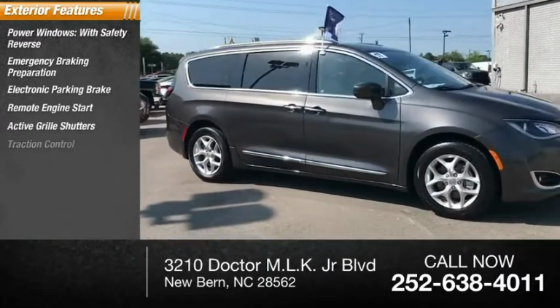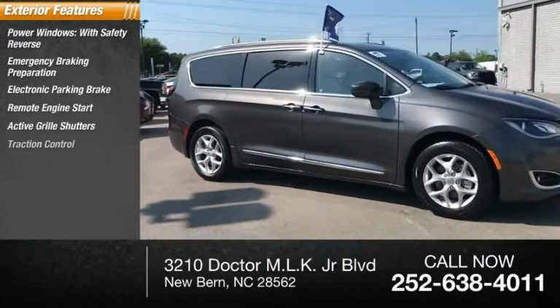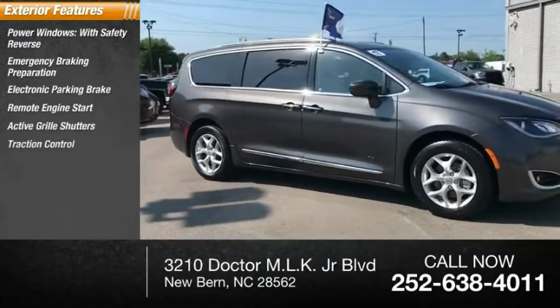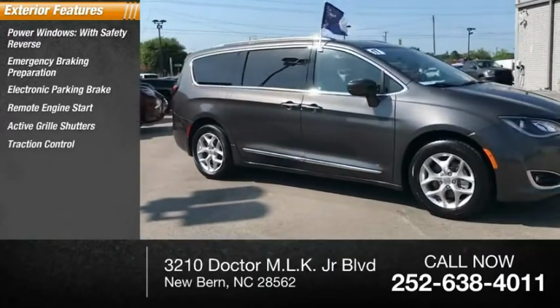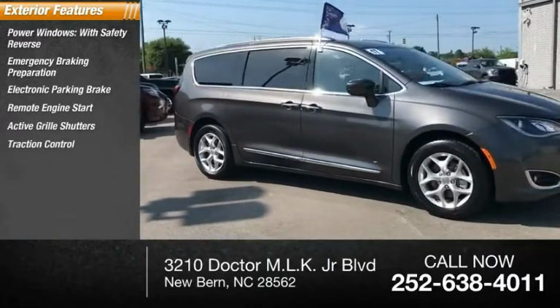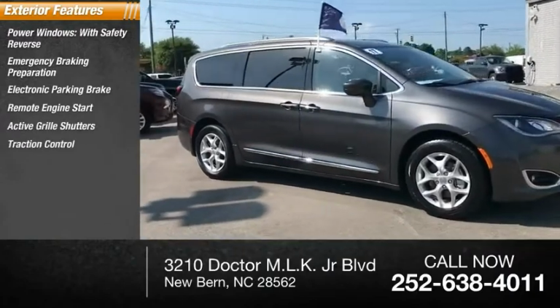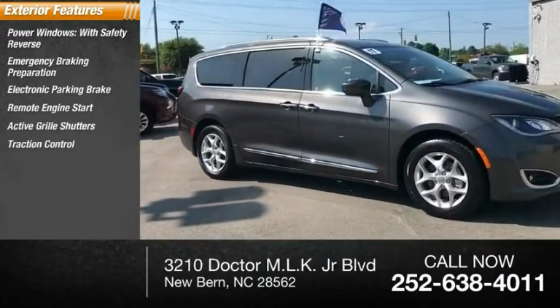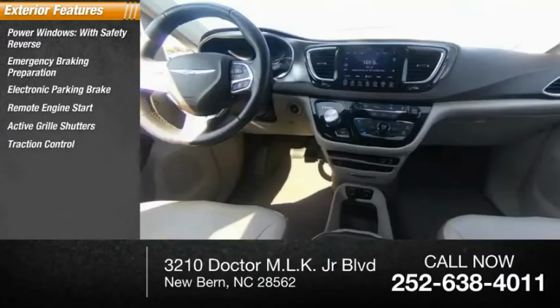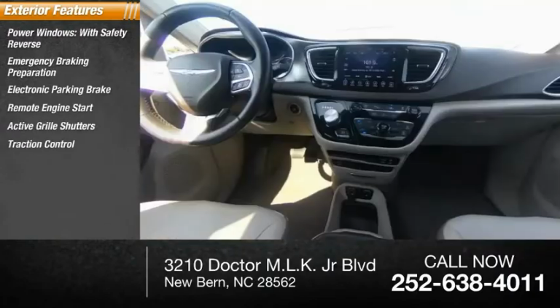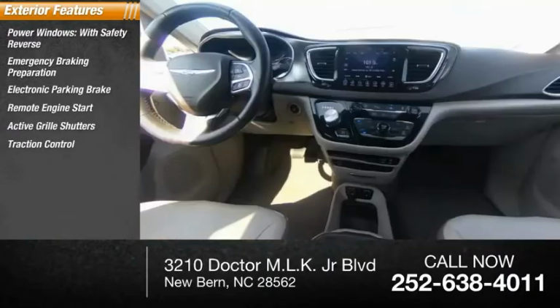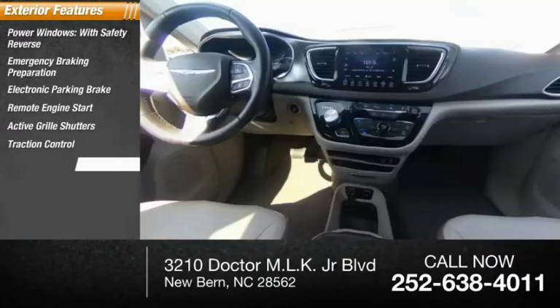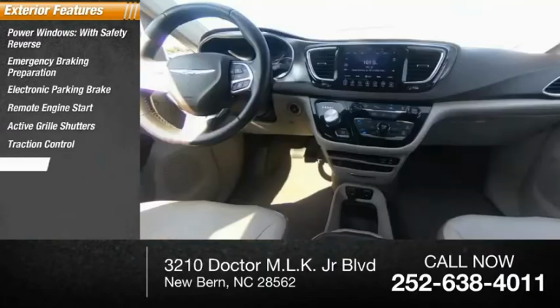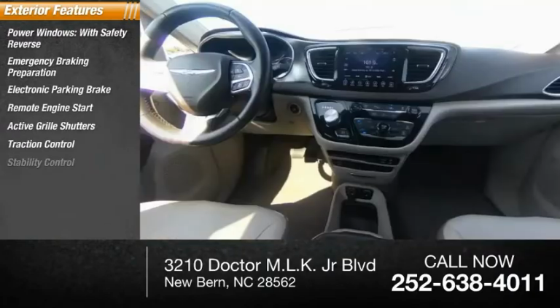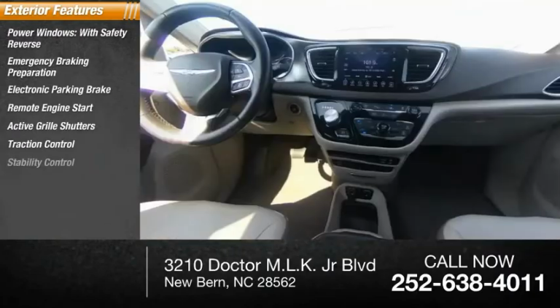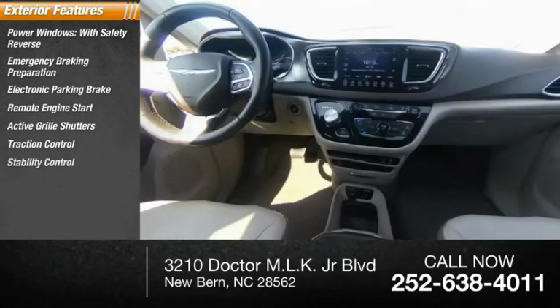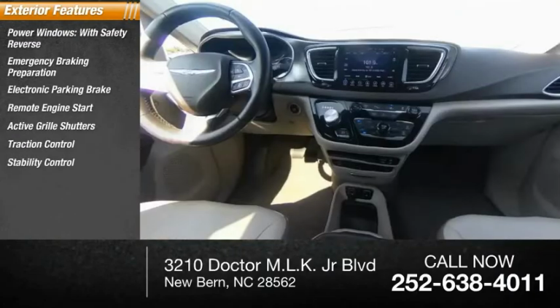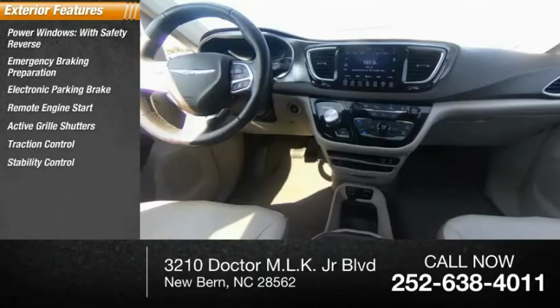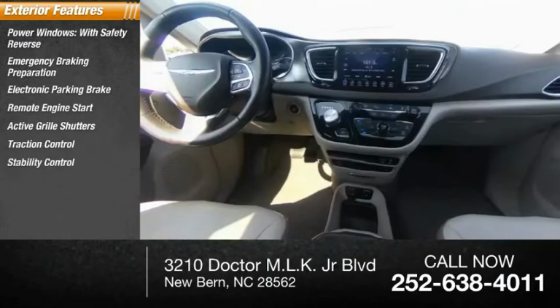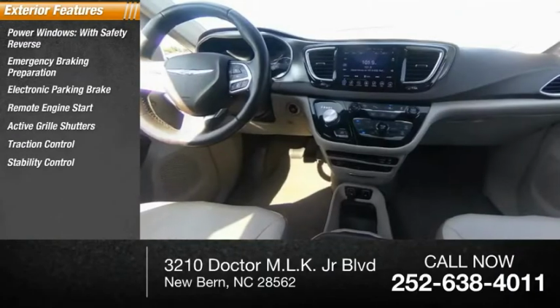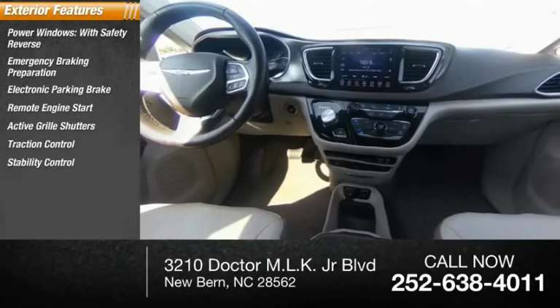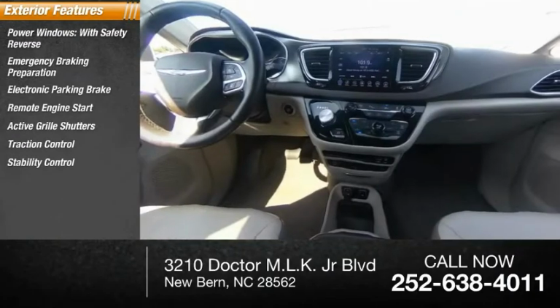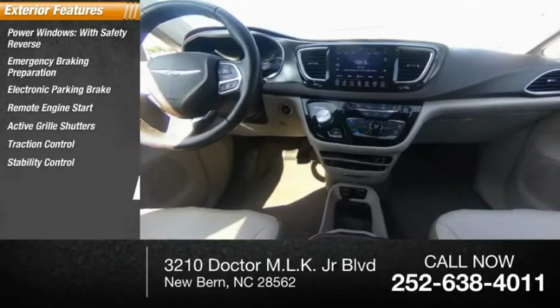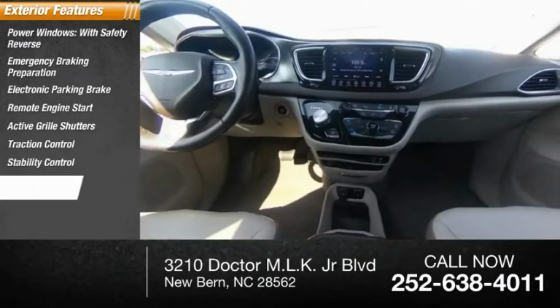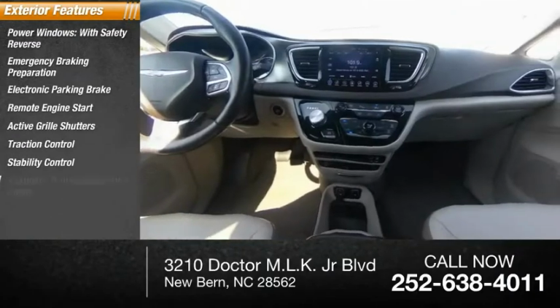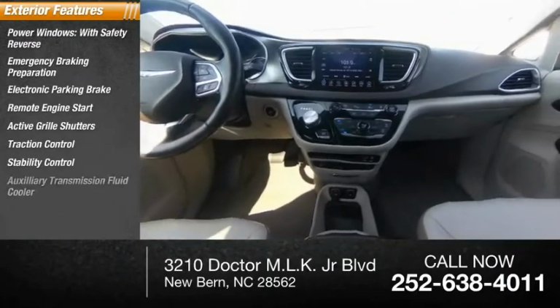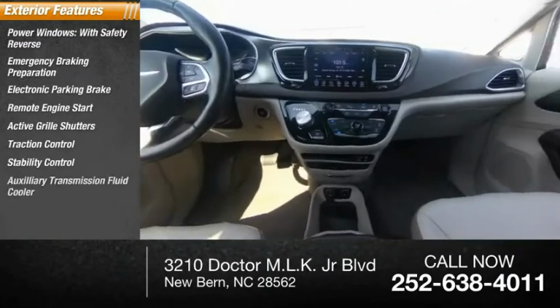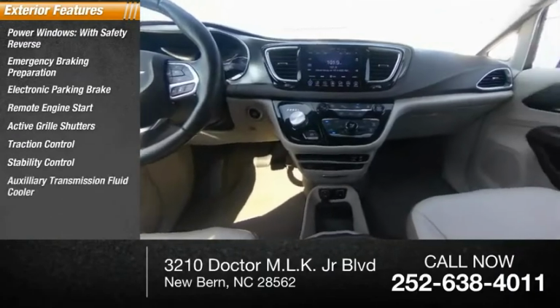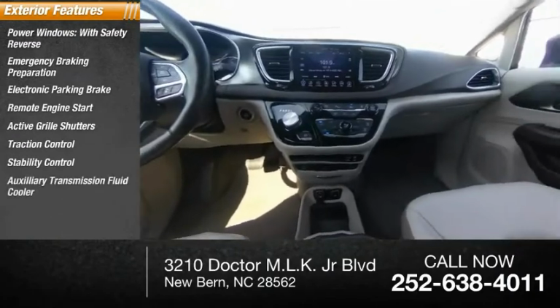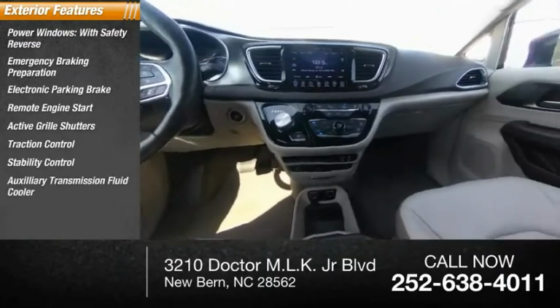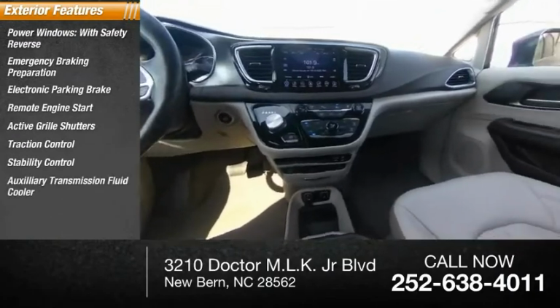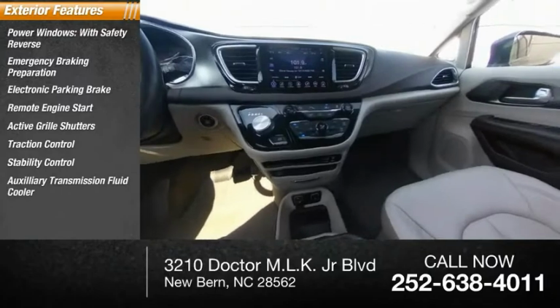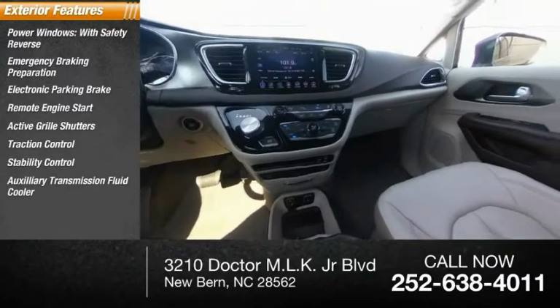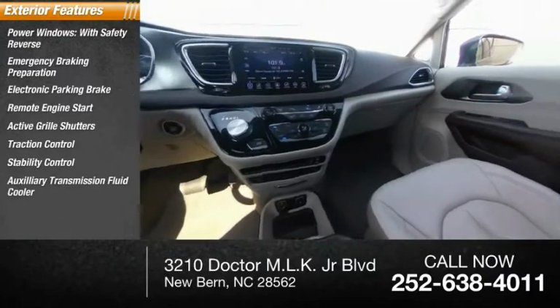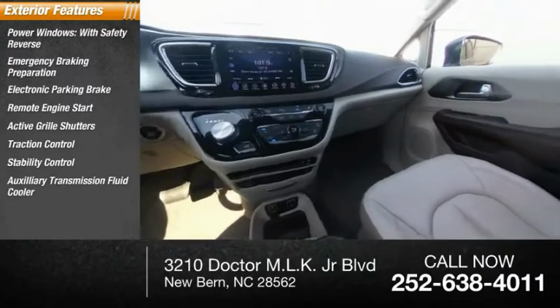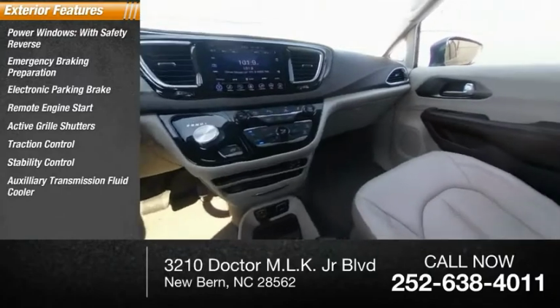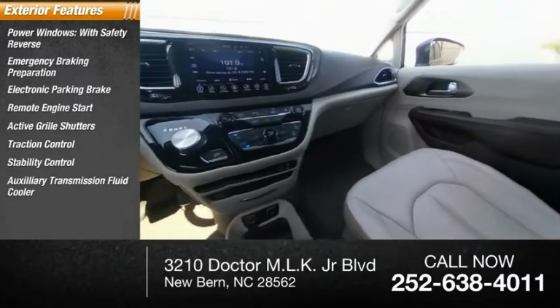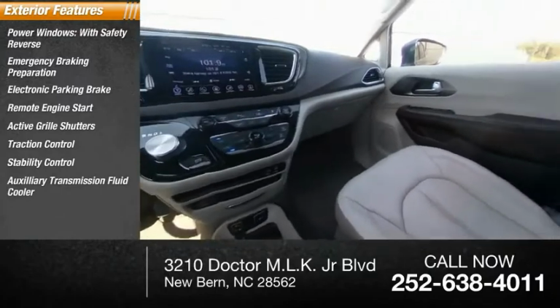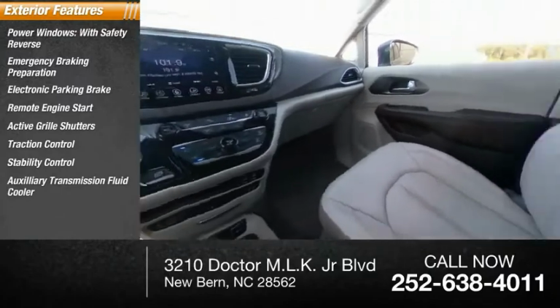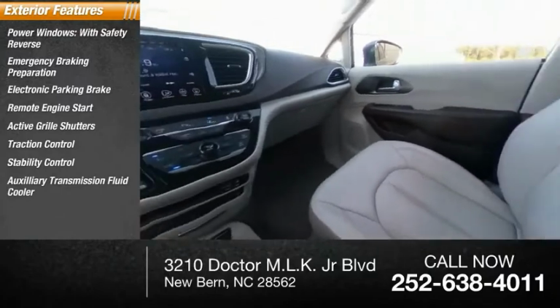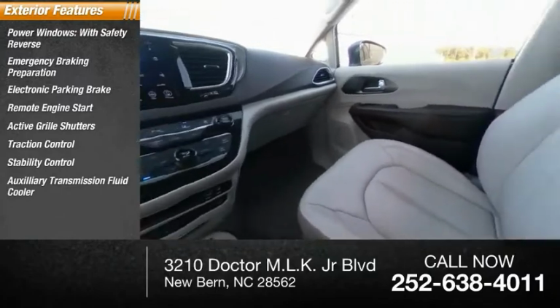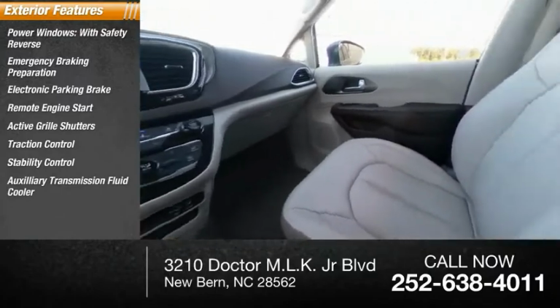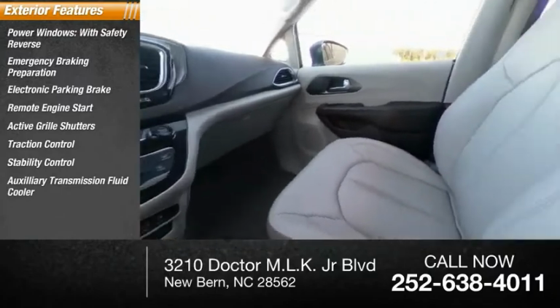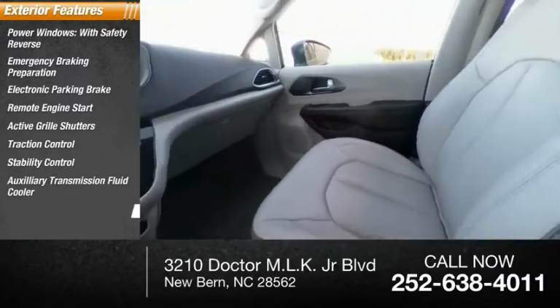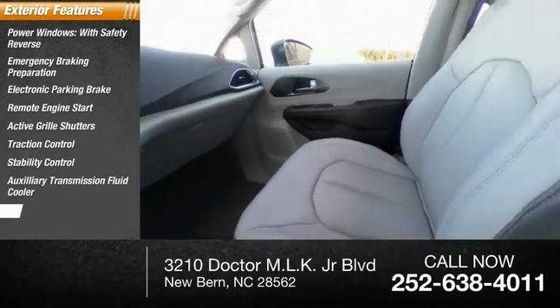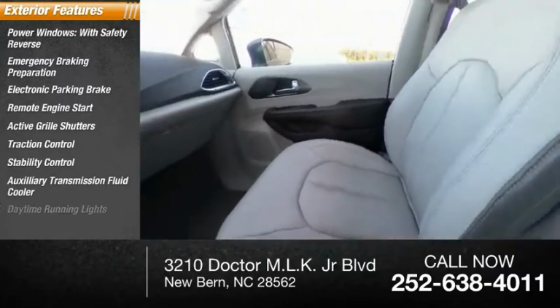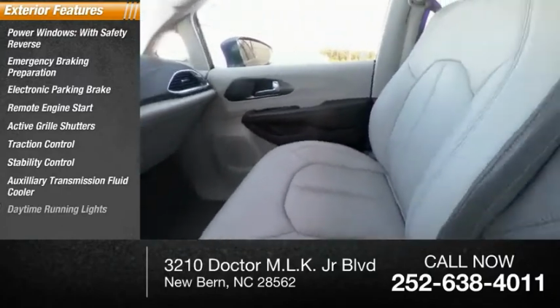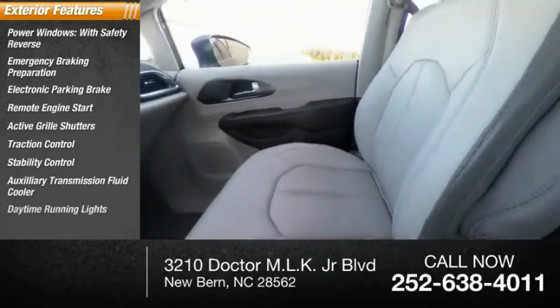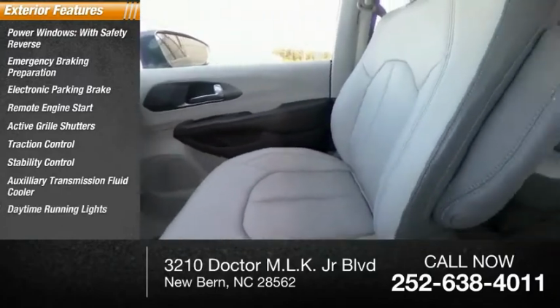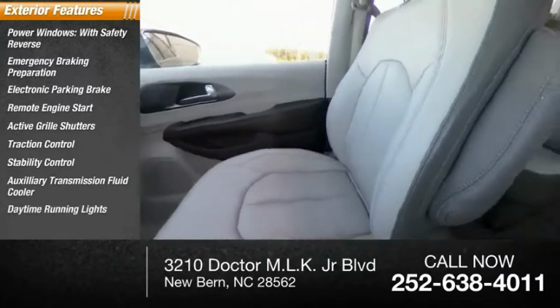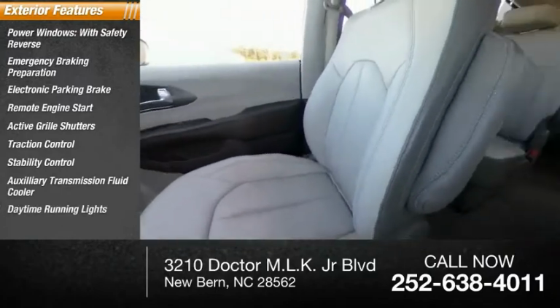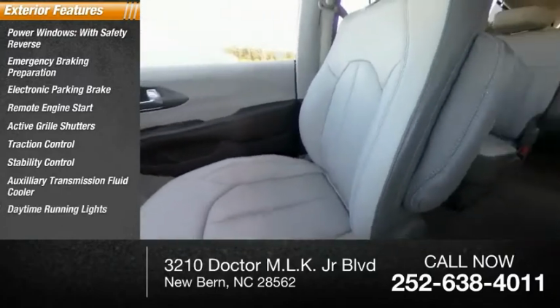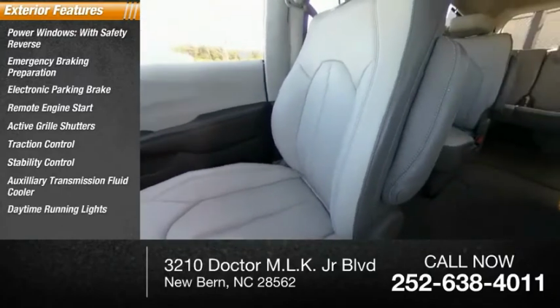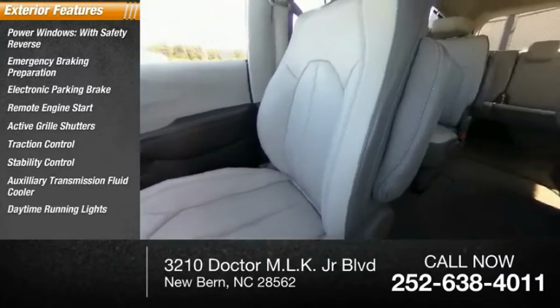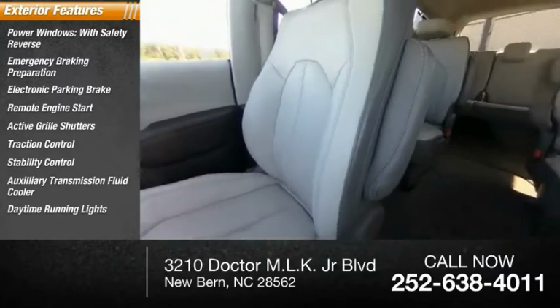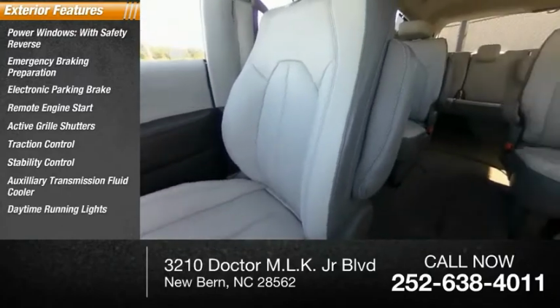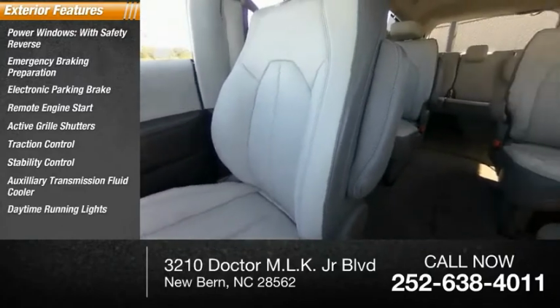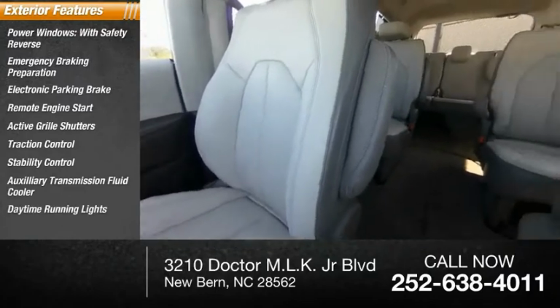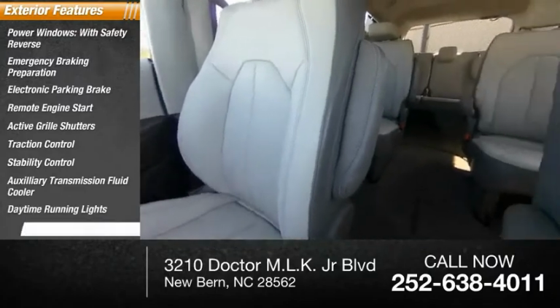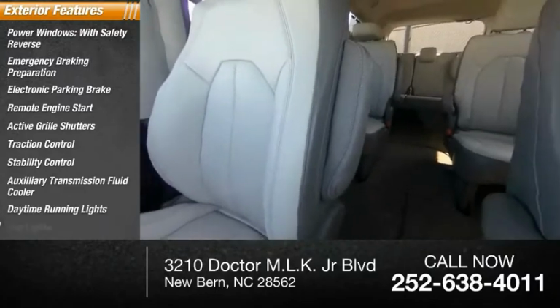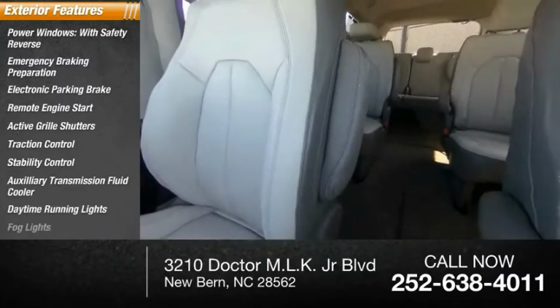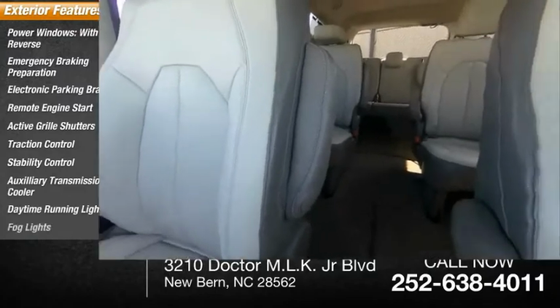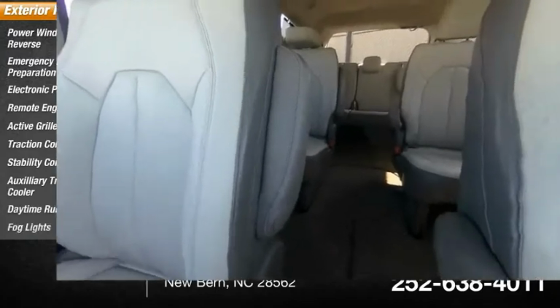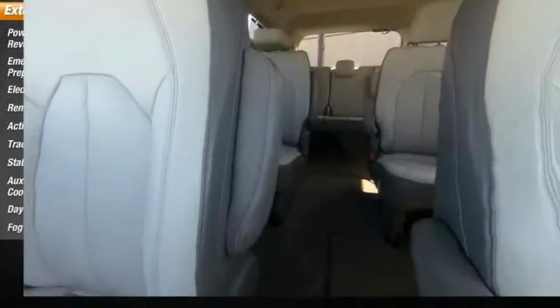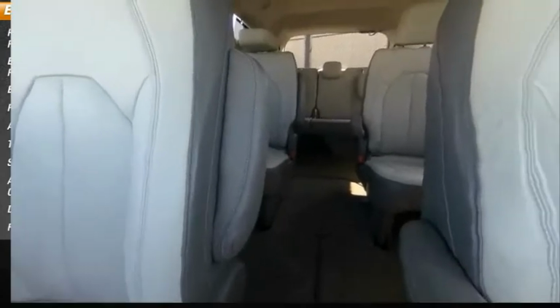Traction control, stability control, auxiliary transmission fluid cooler, daytime running lights, and fog lights.